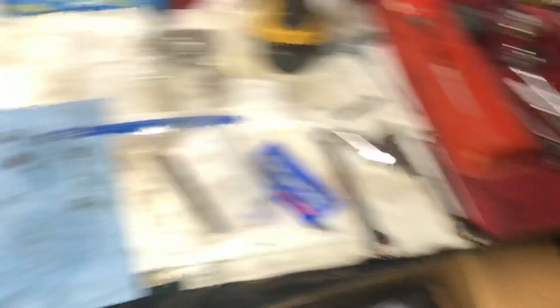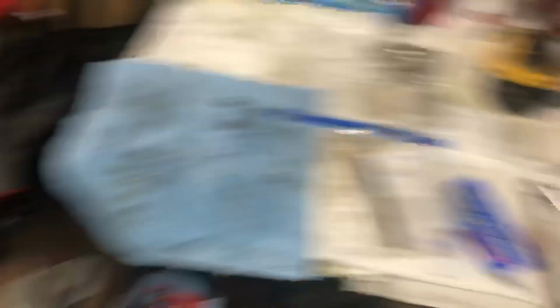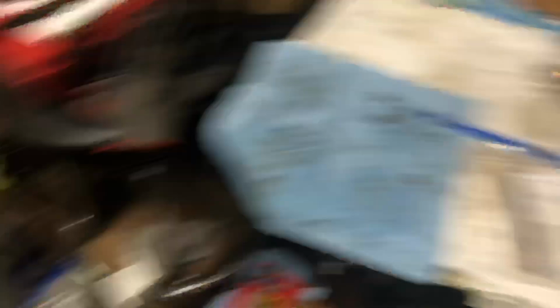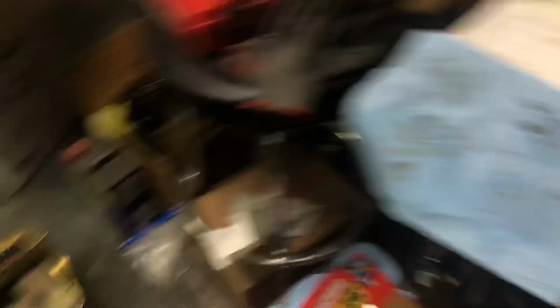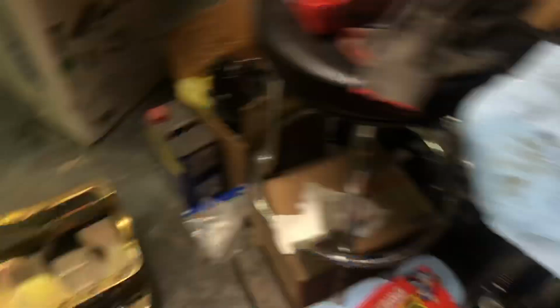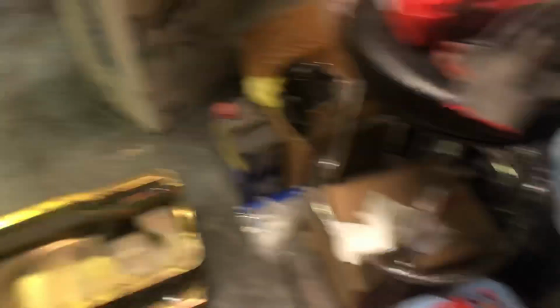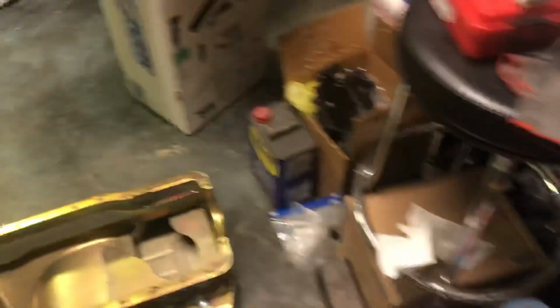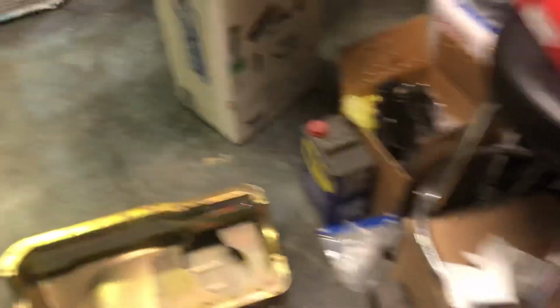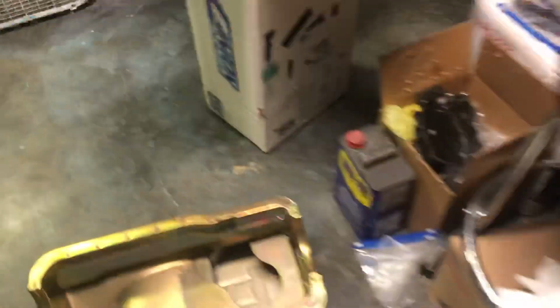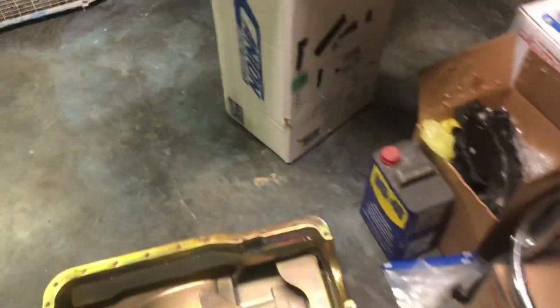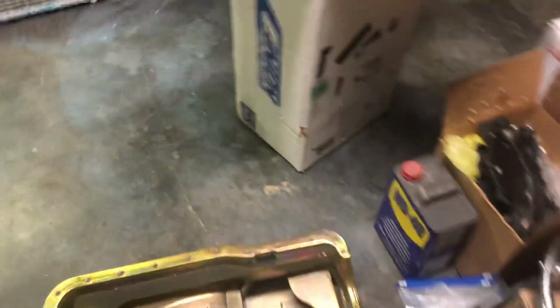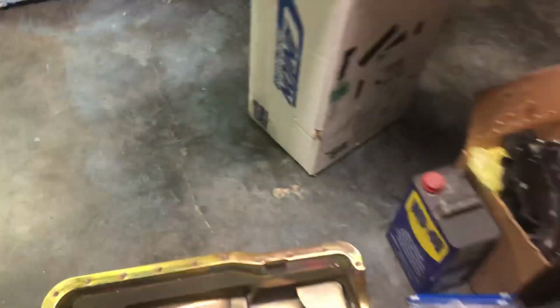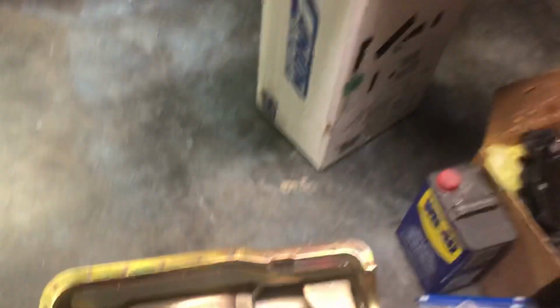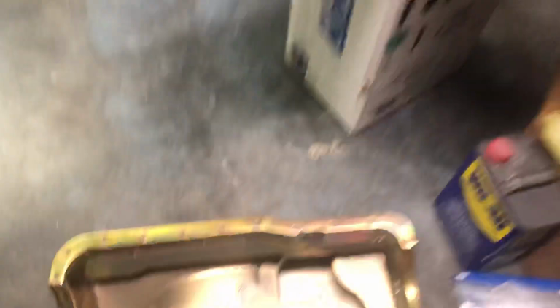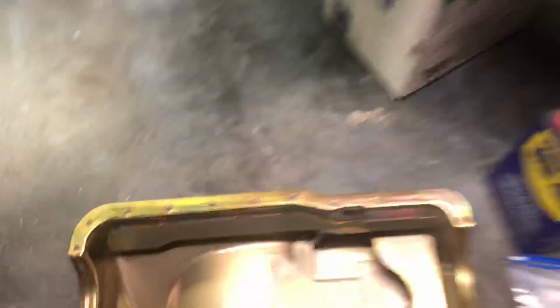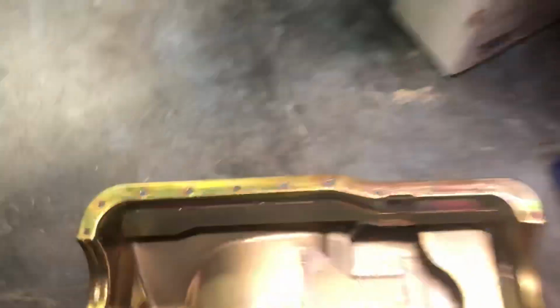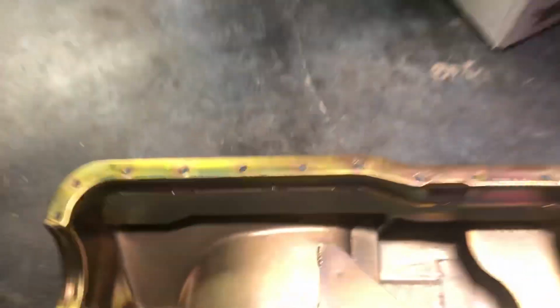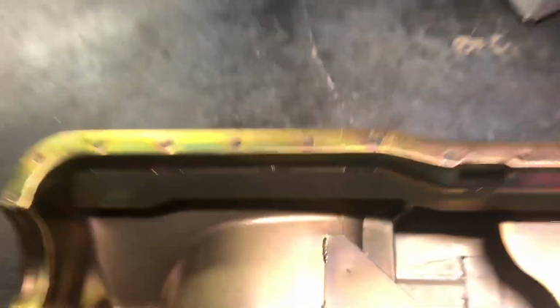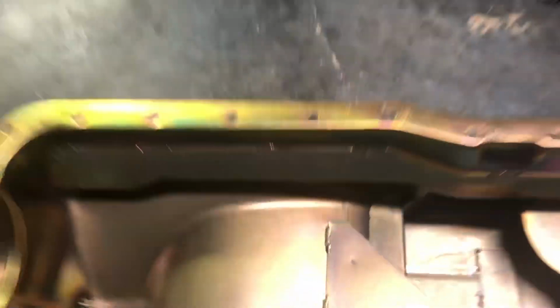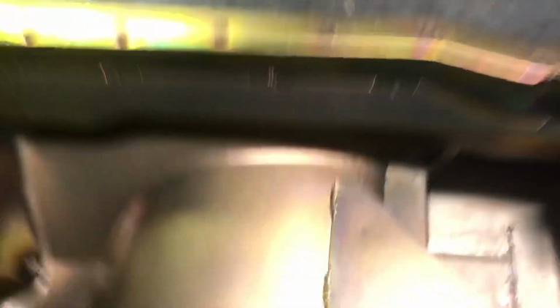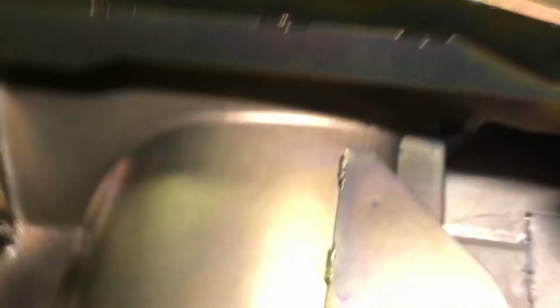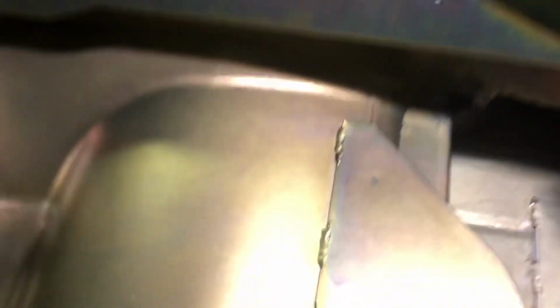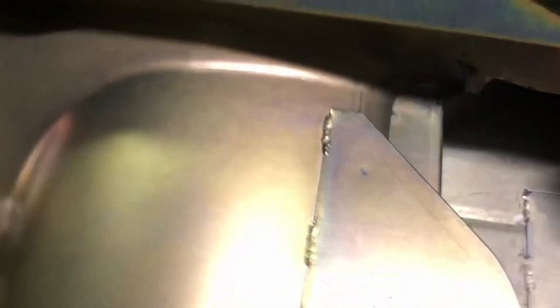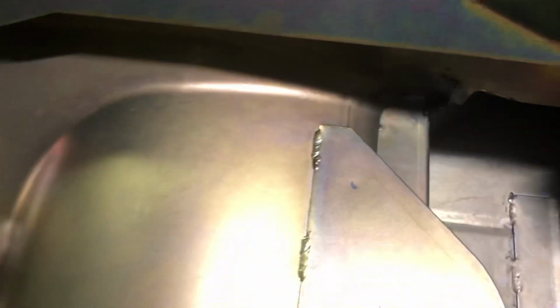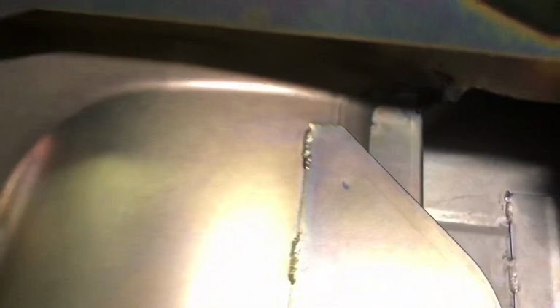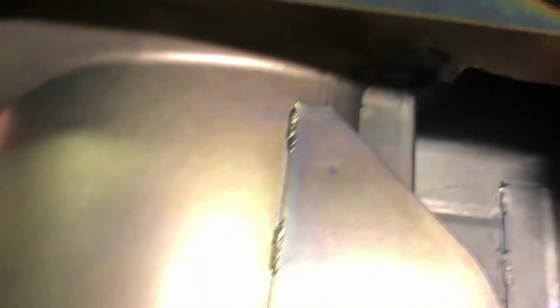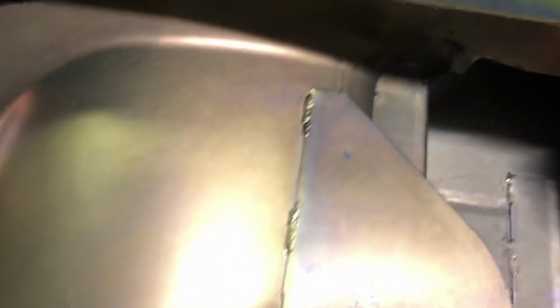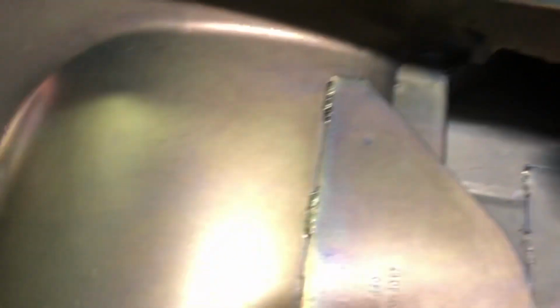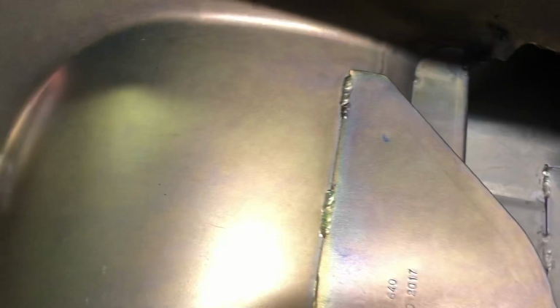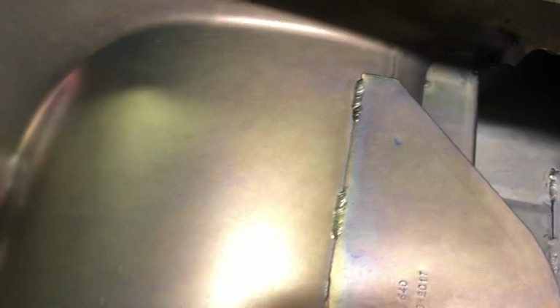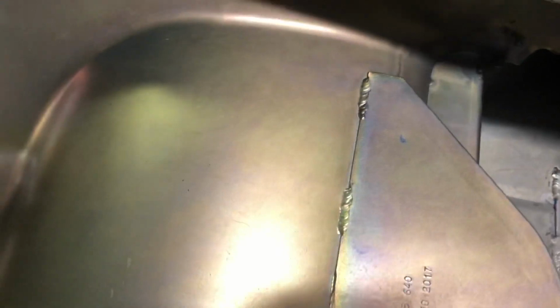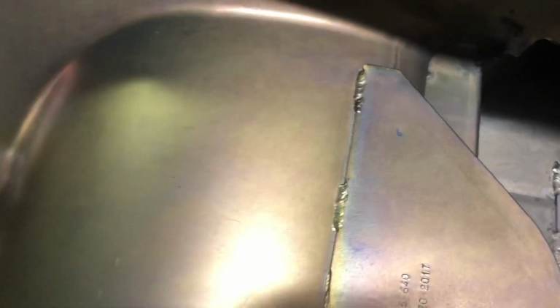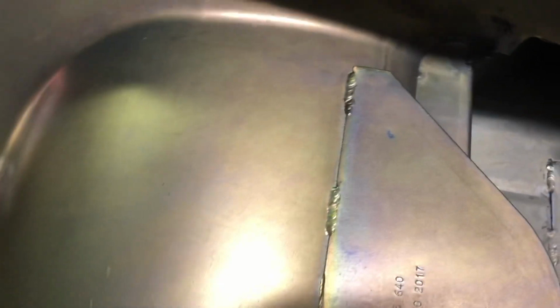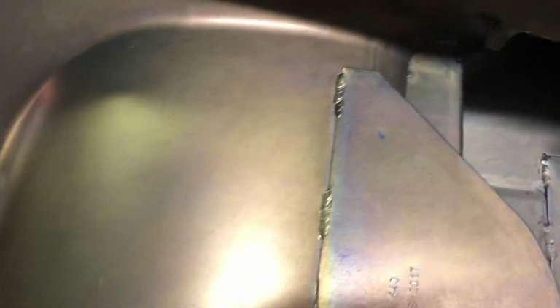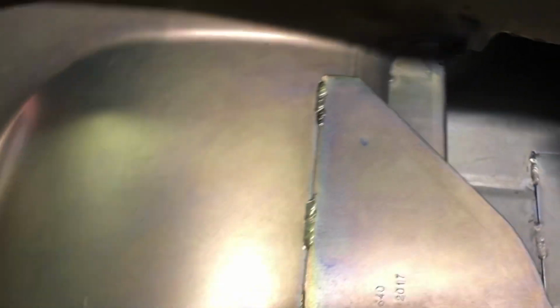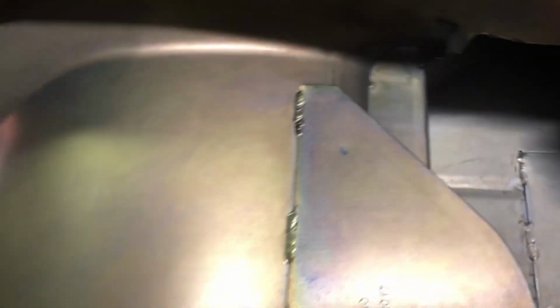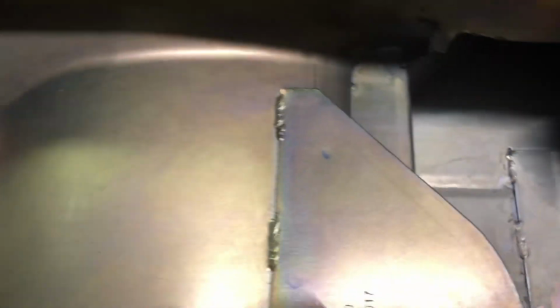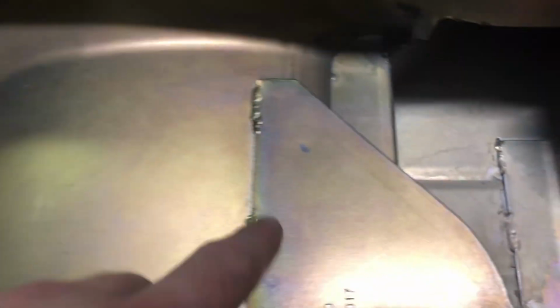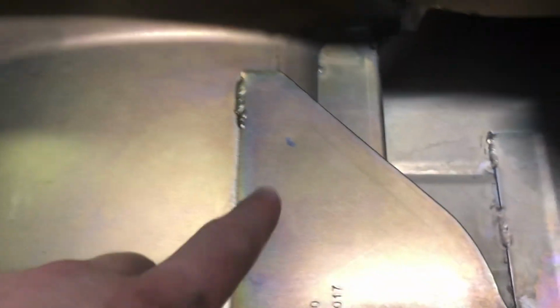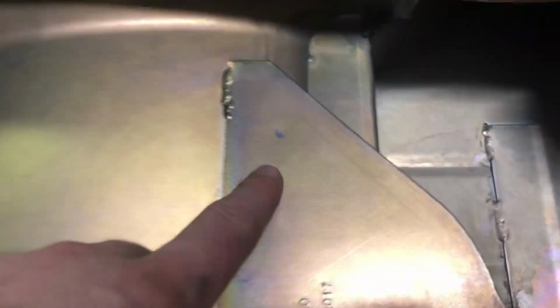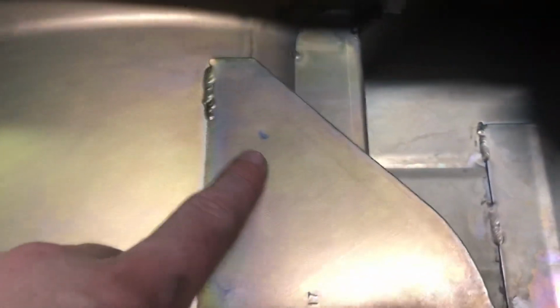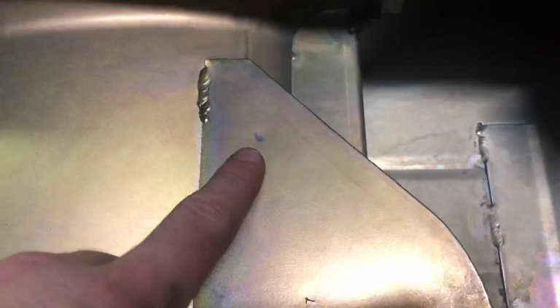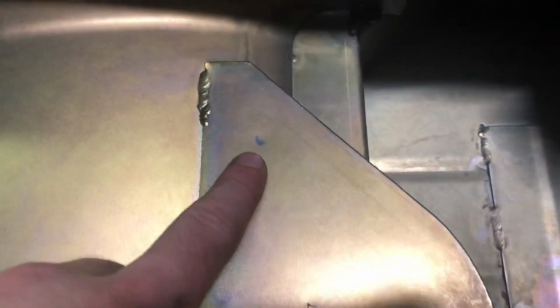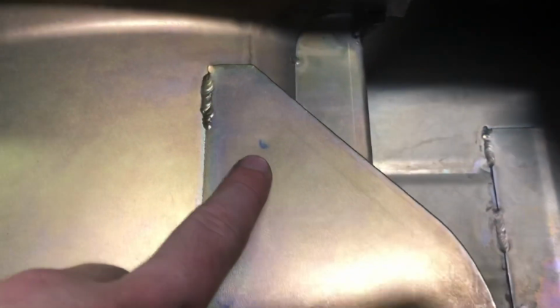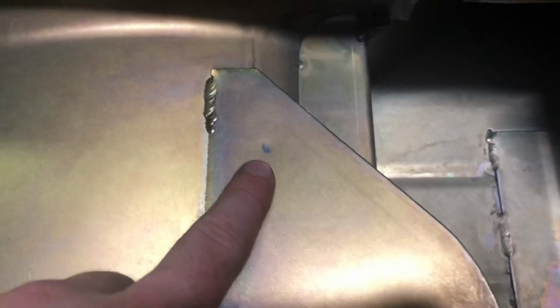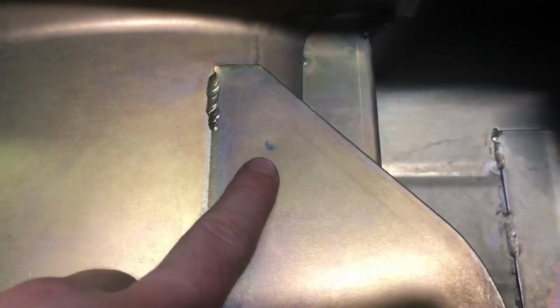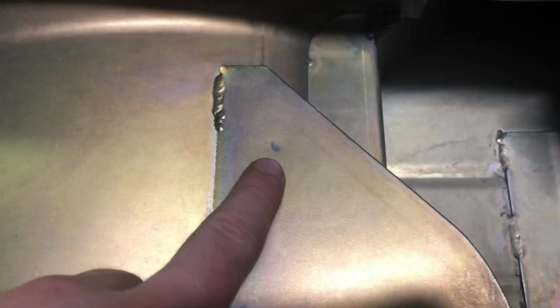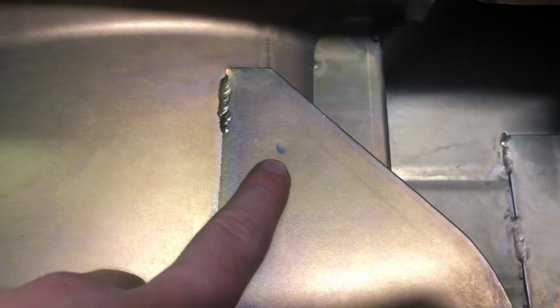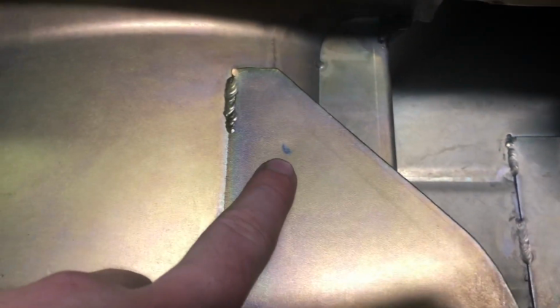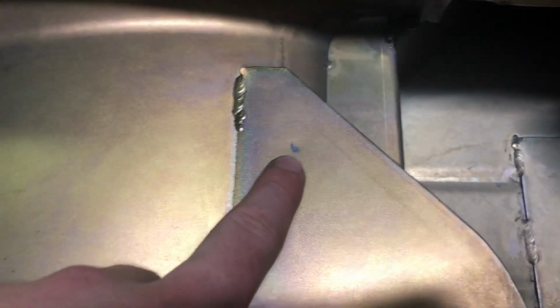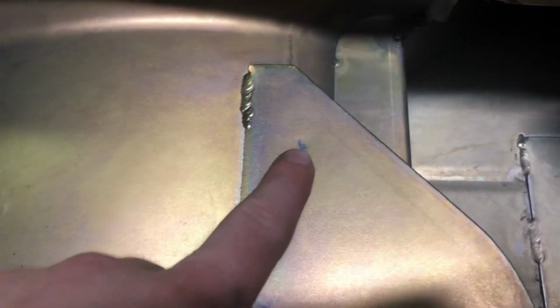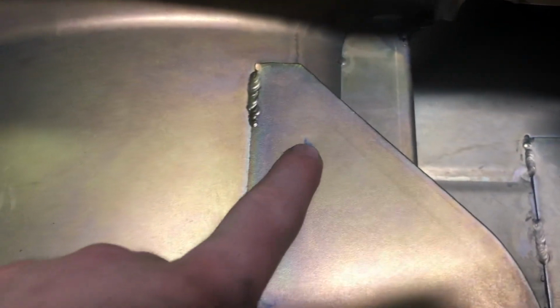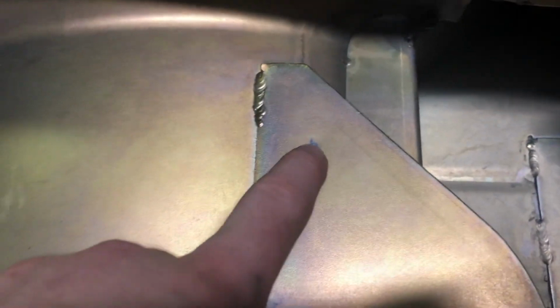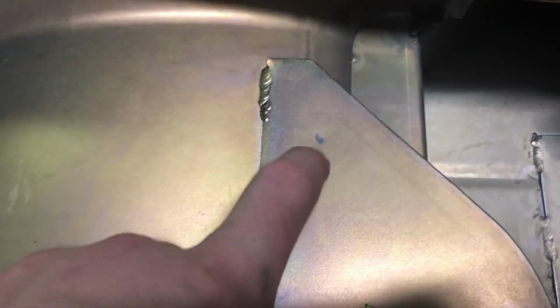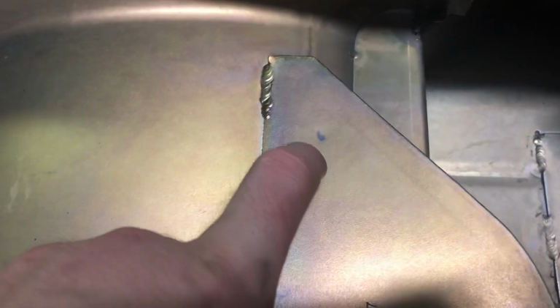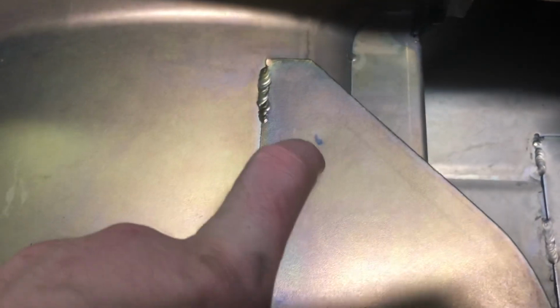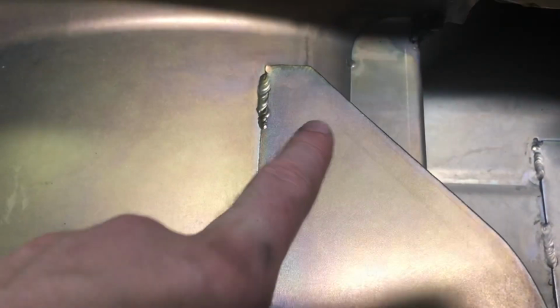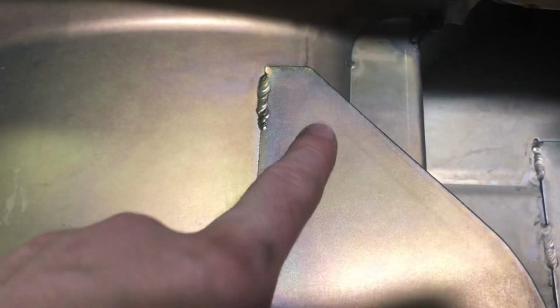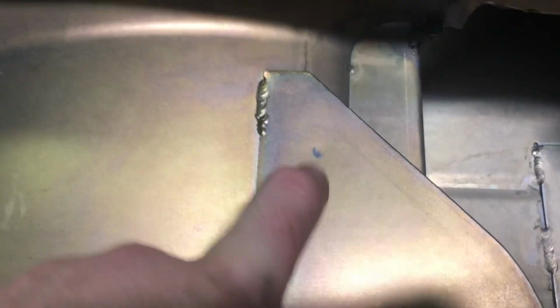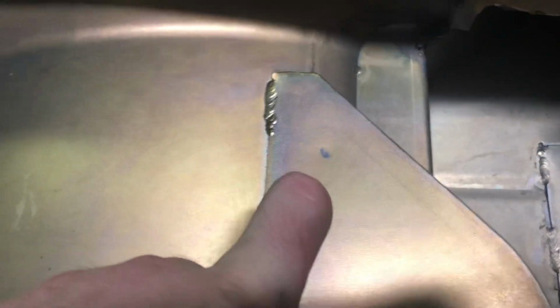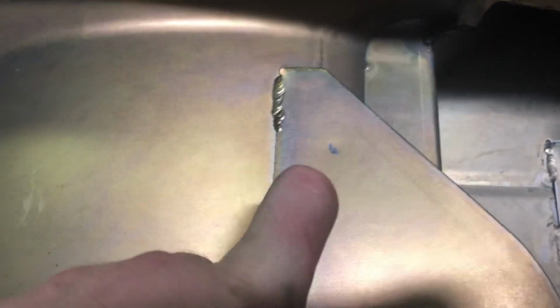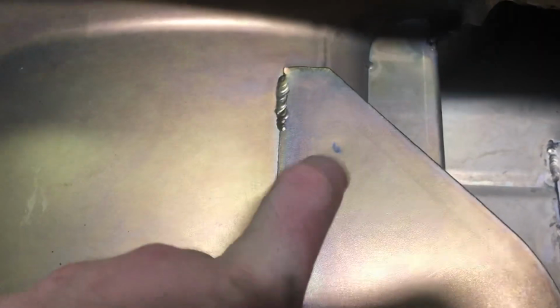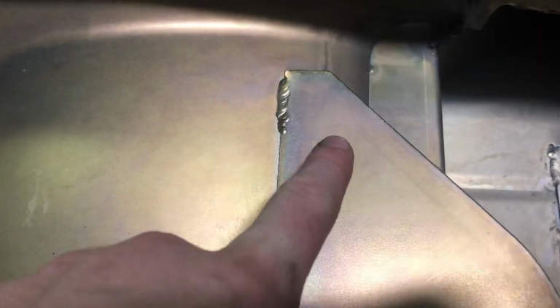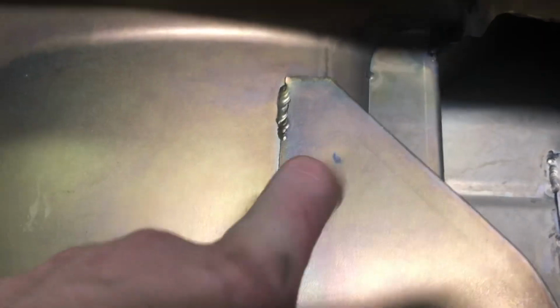It was rubbing on my oil pan right here, so I had to cut it down.